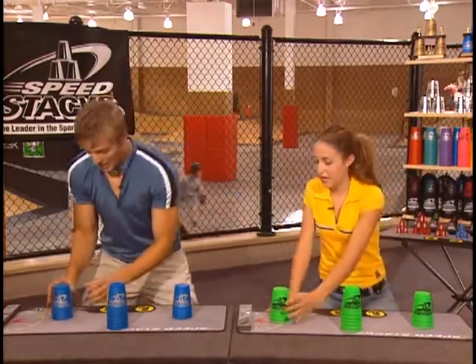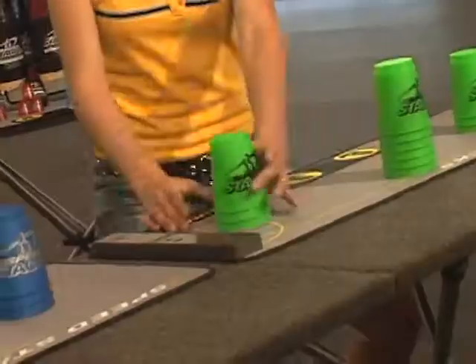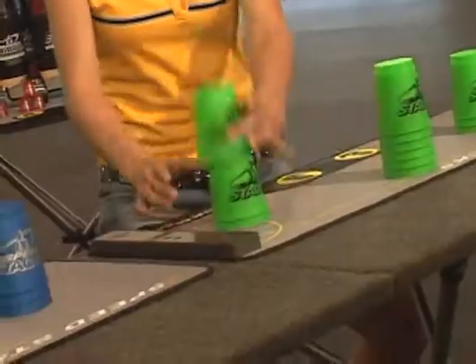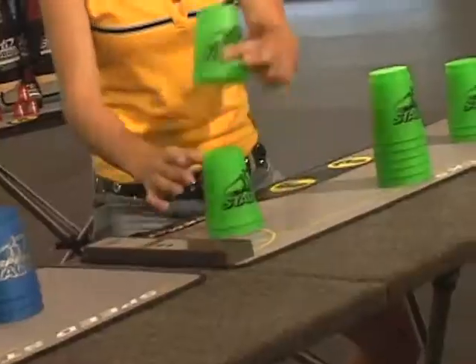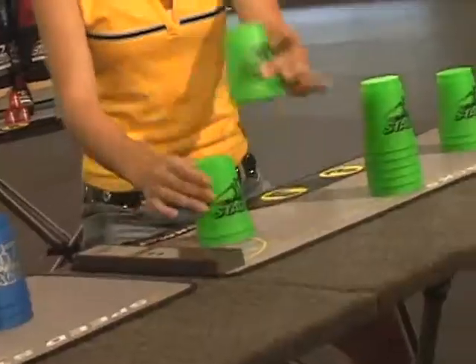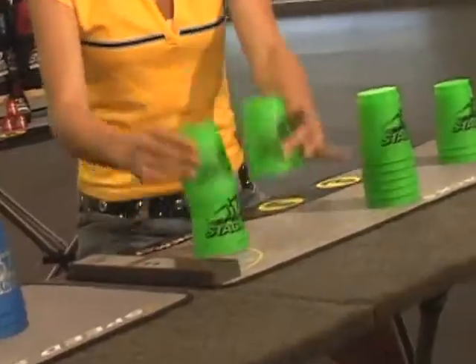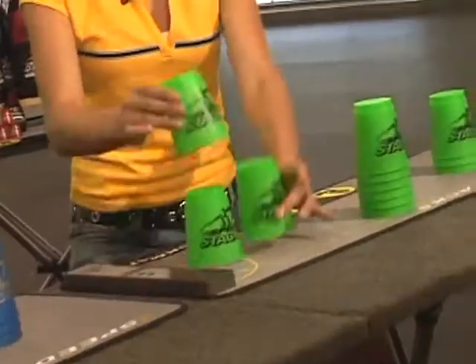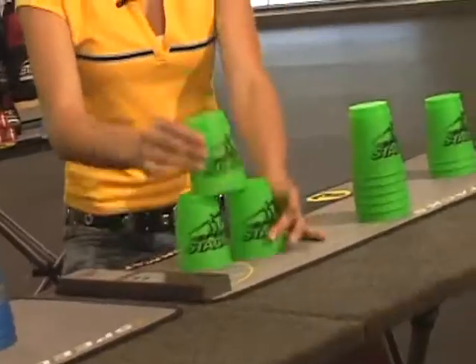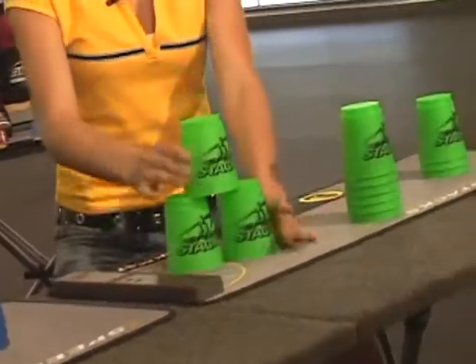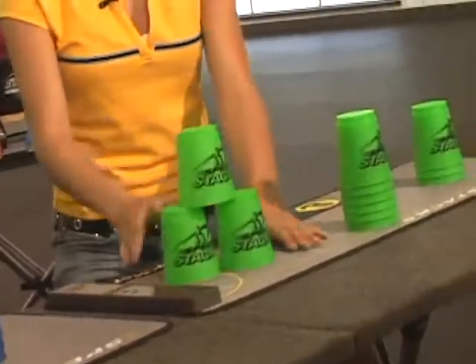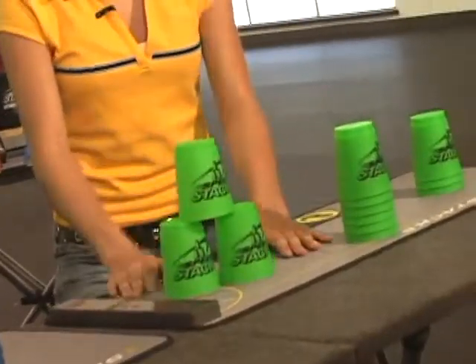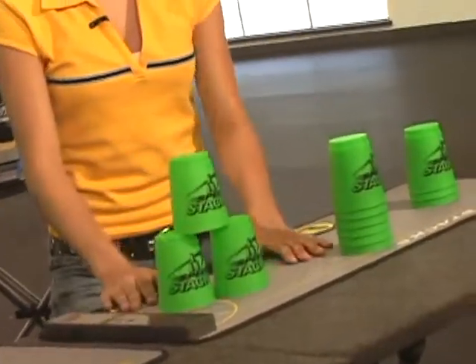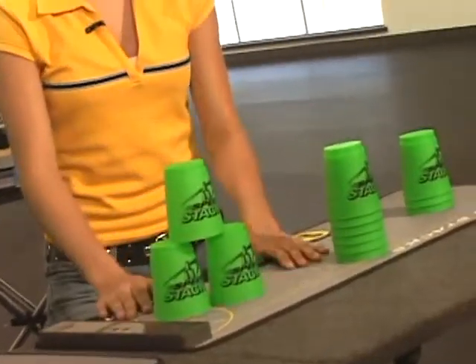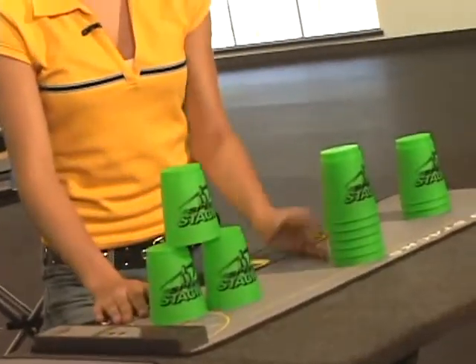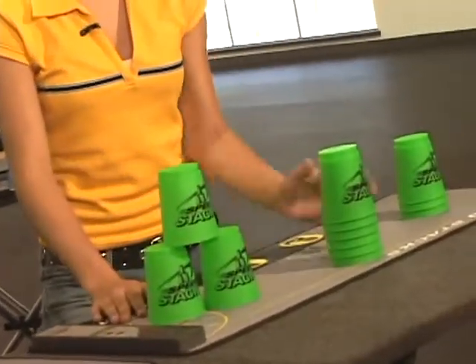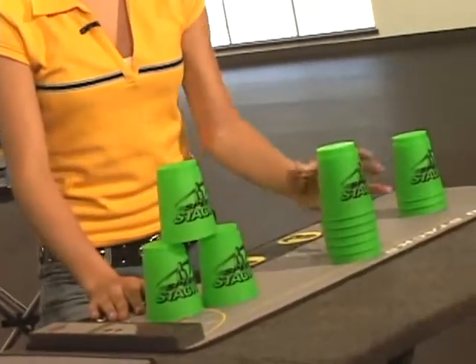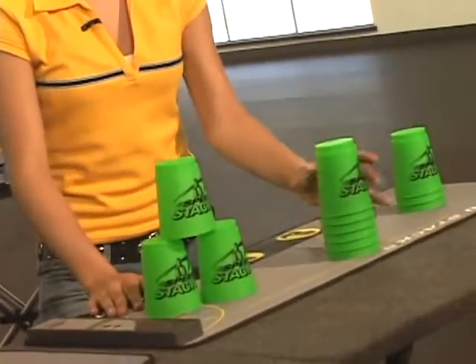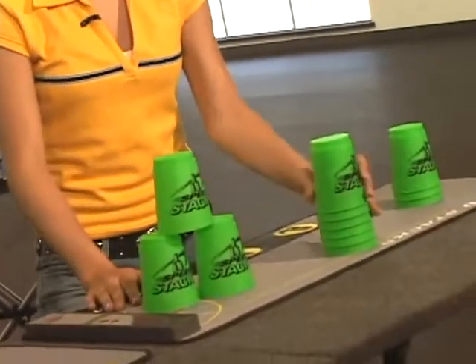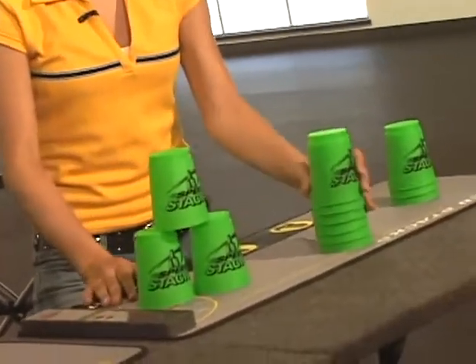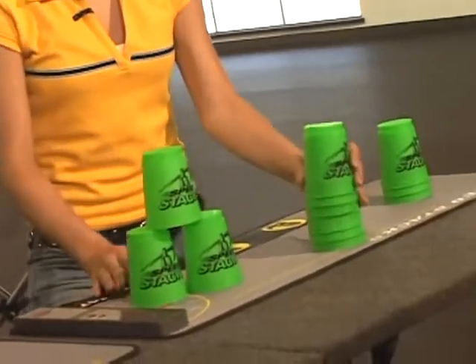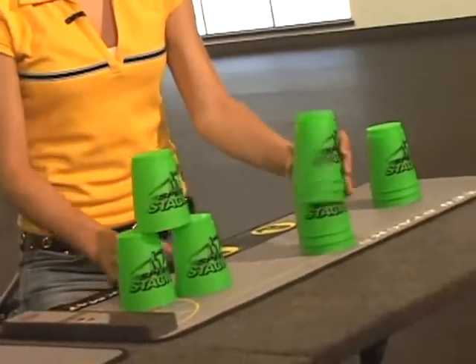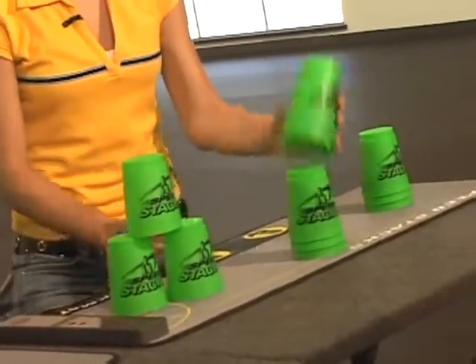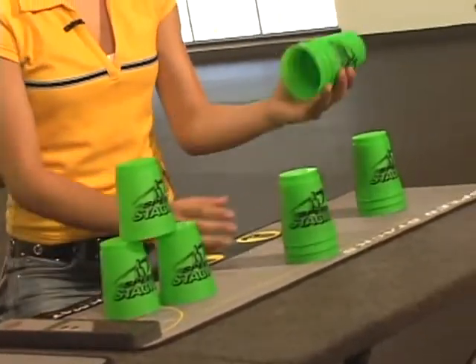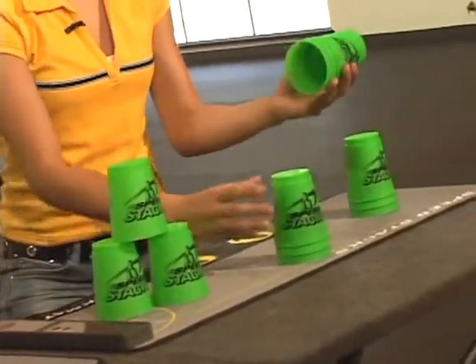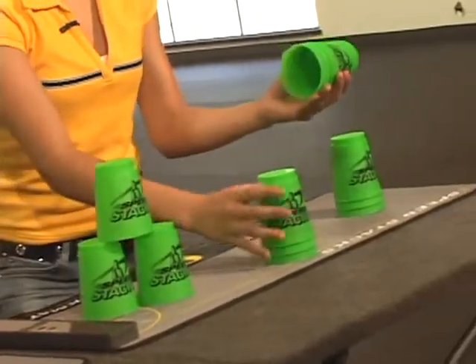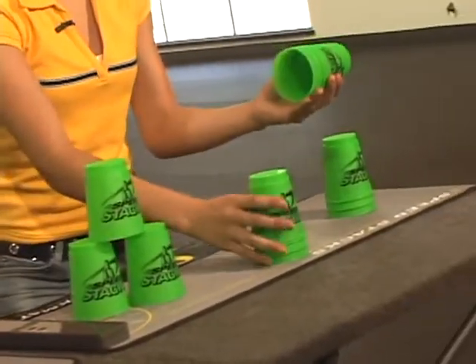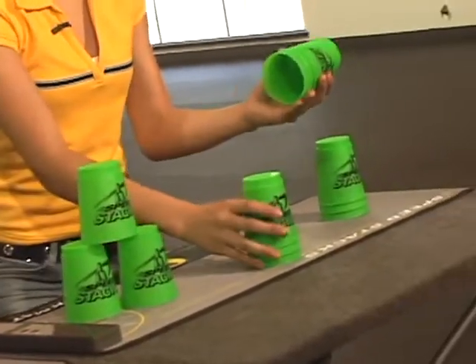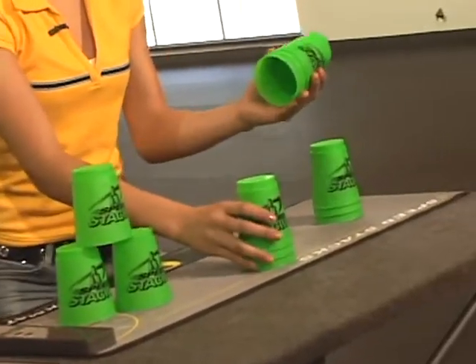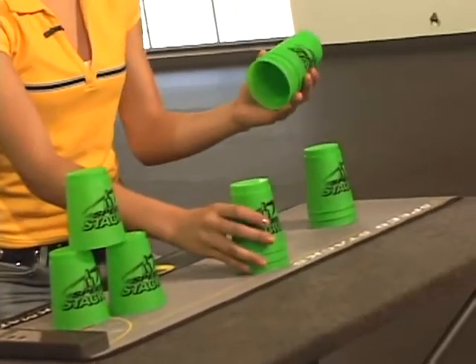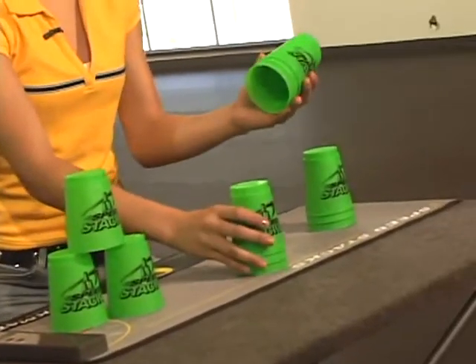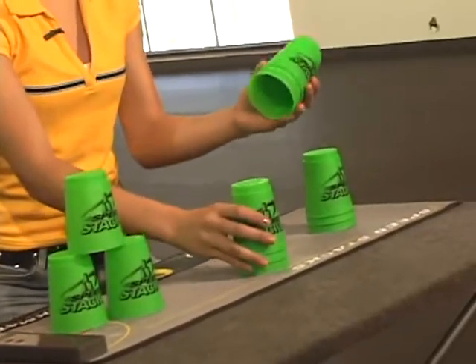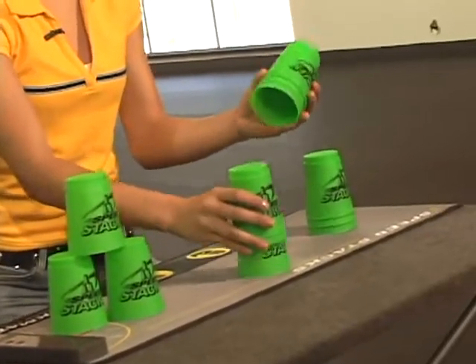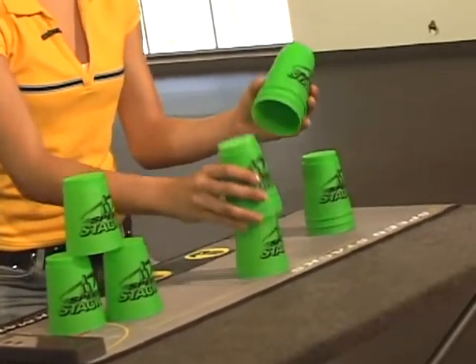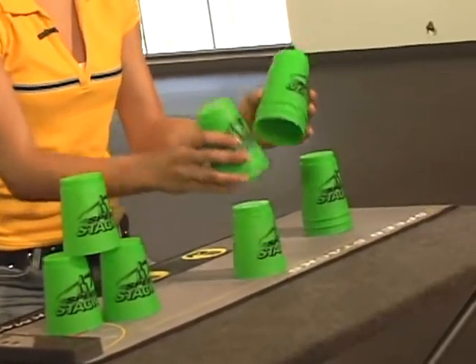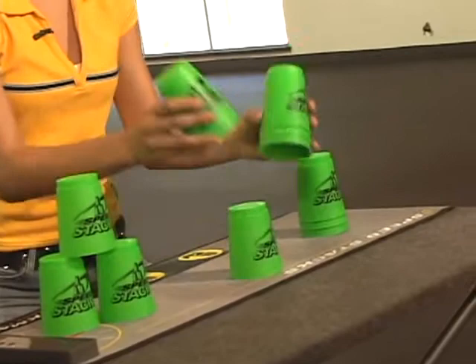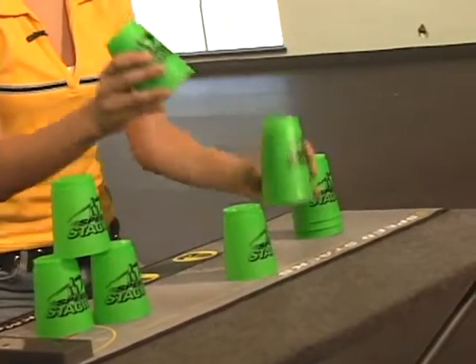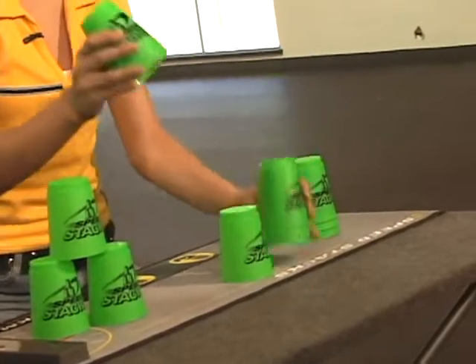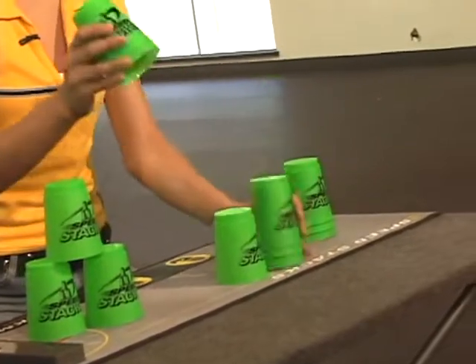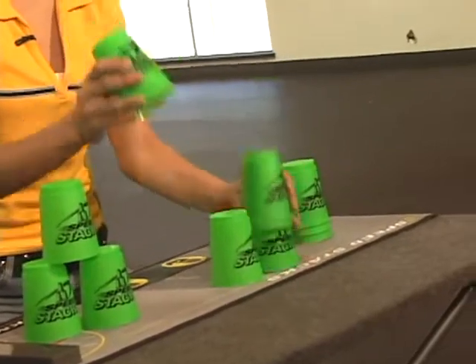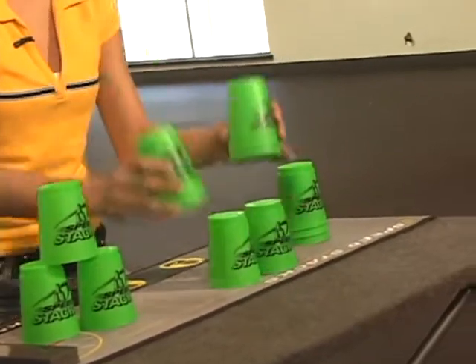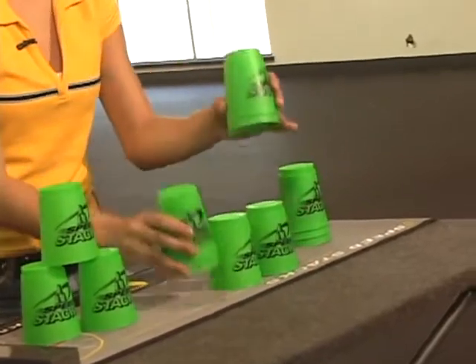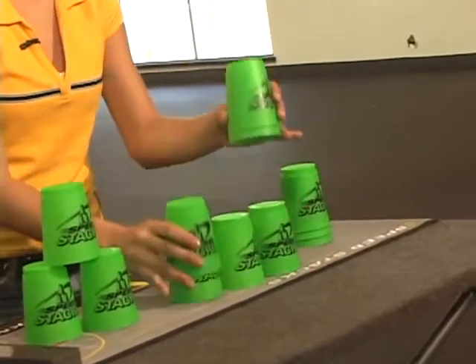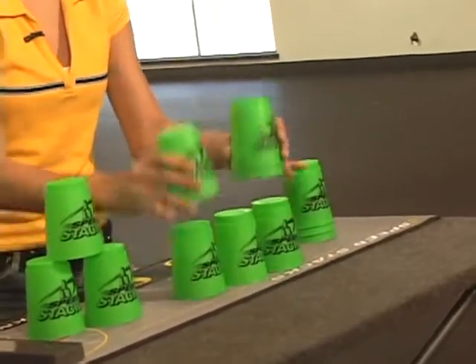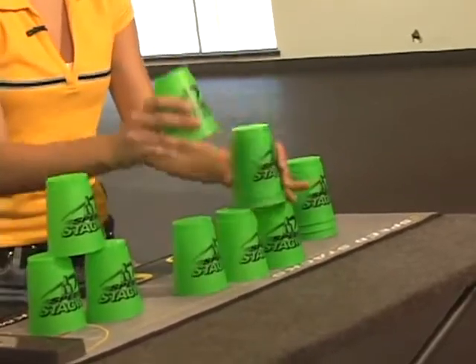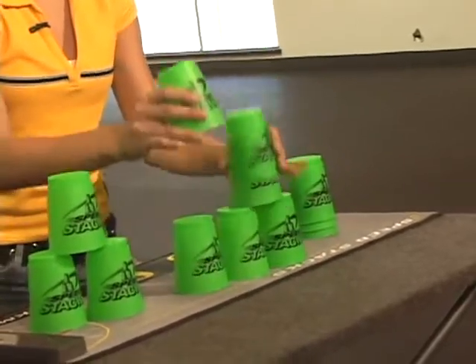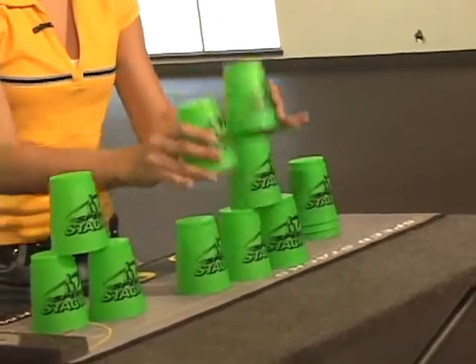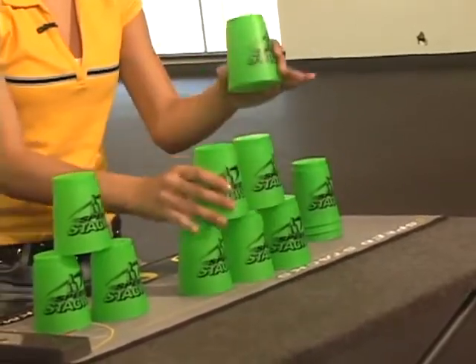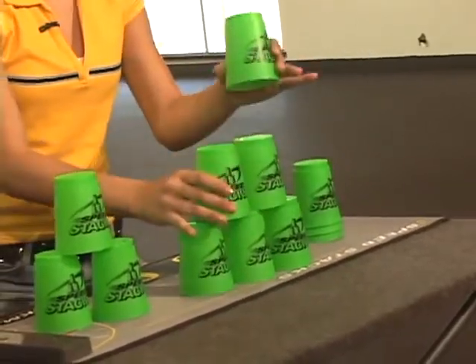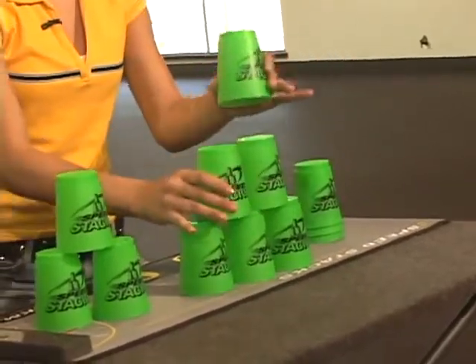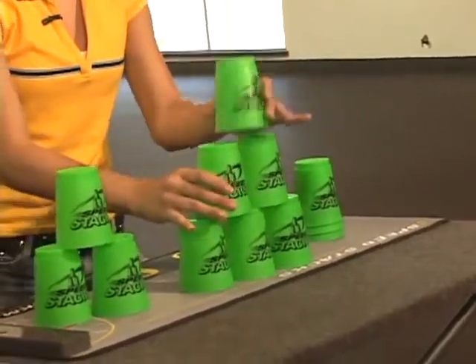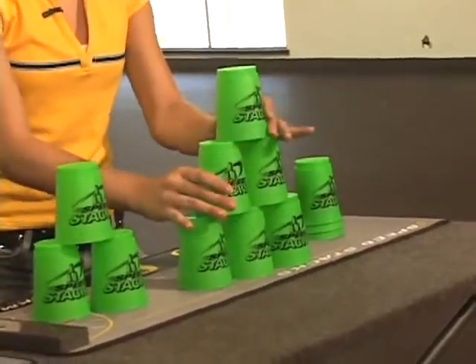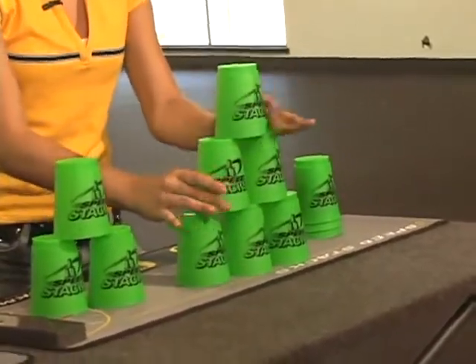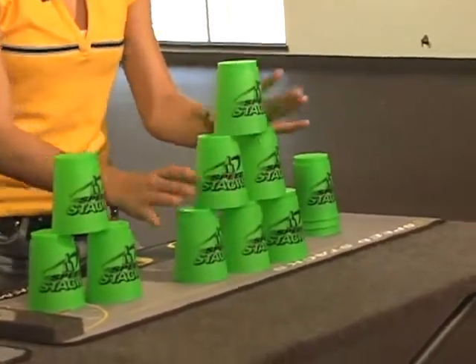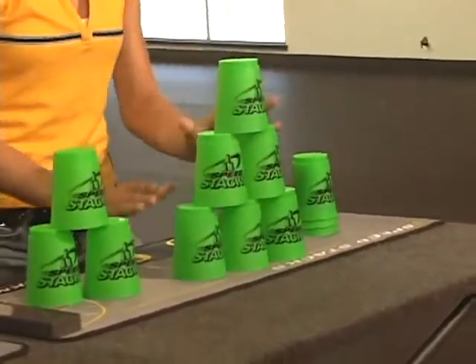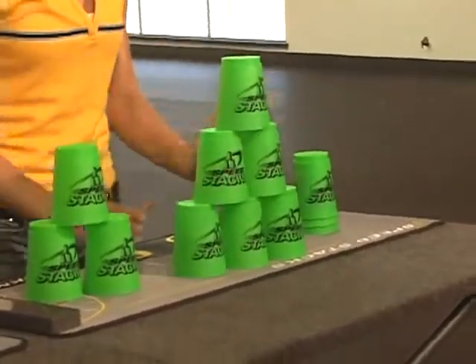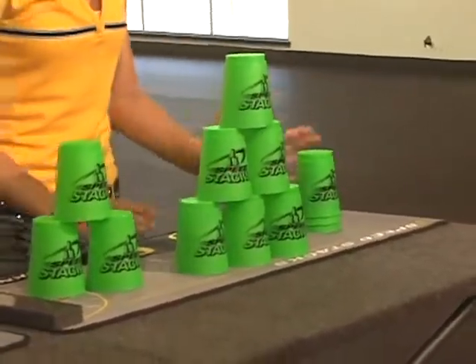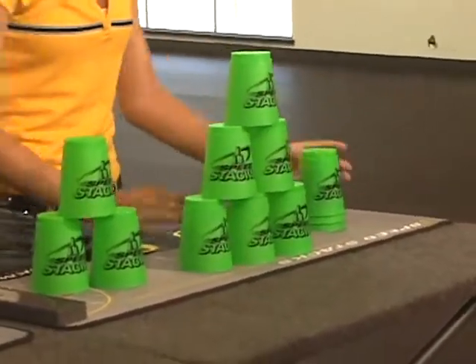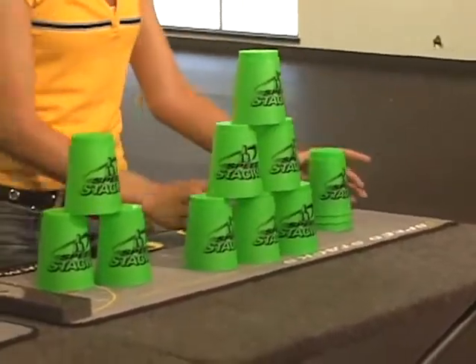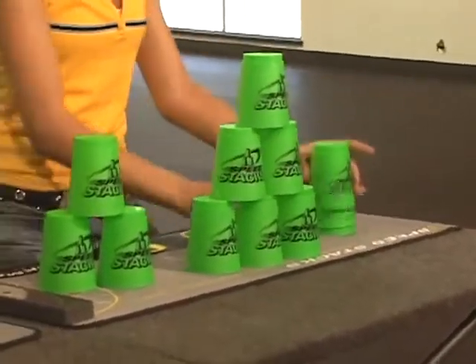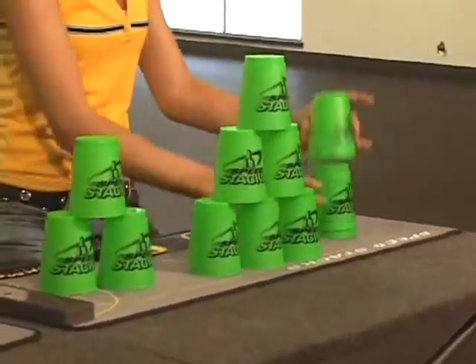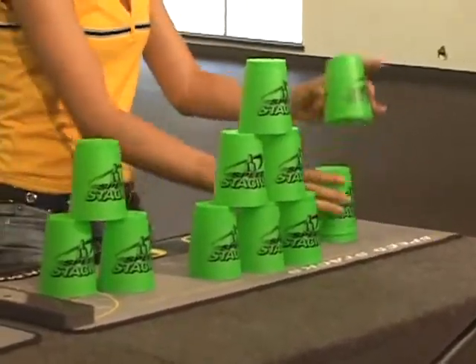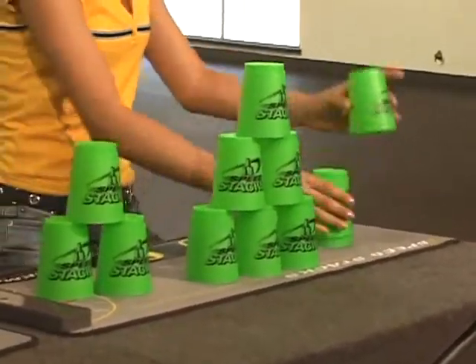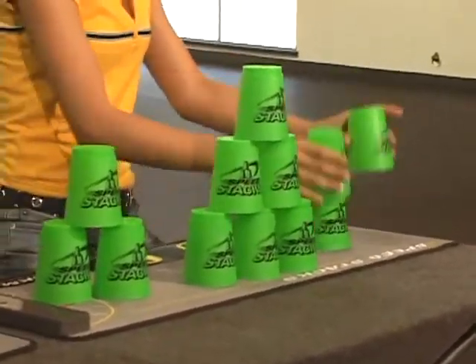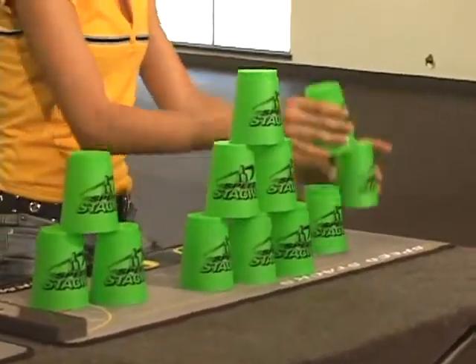Up-stack our first three. Up-stack our six using the 3-2-1 method. Up-stack our last three.